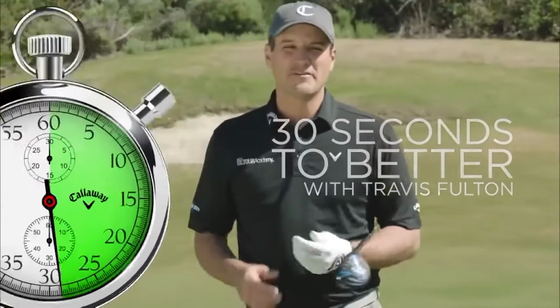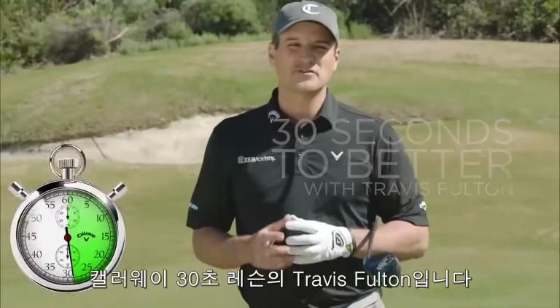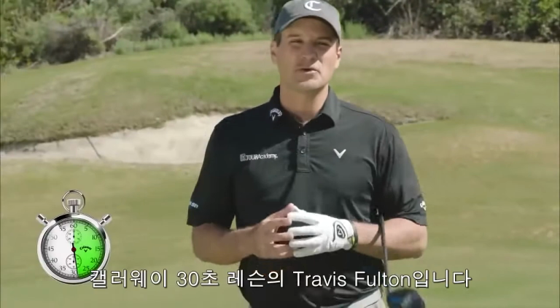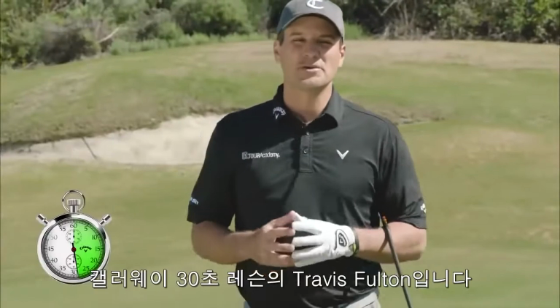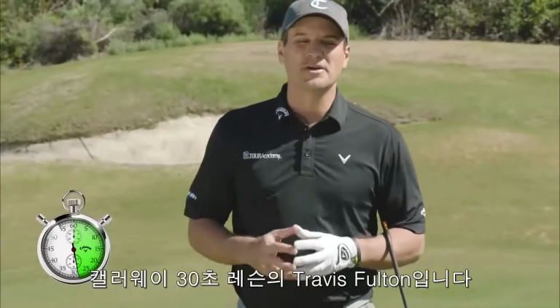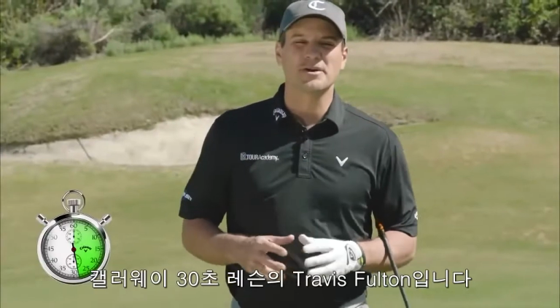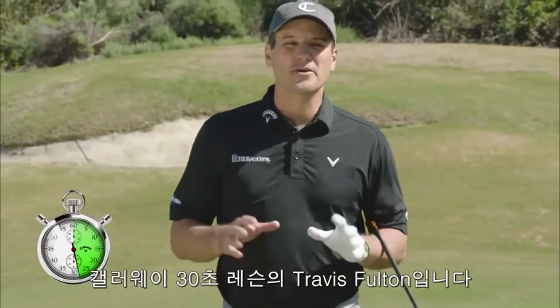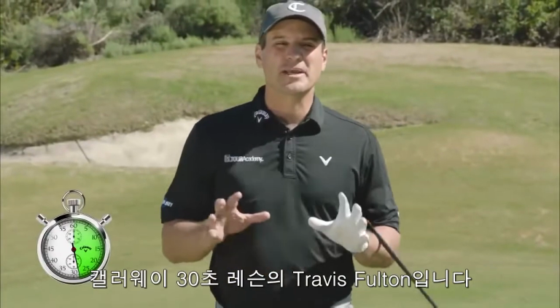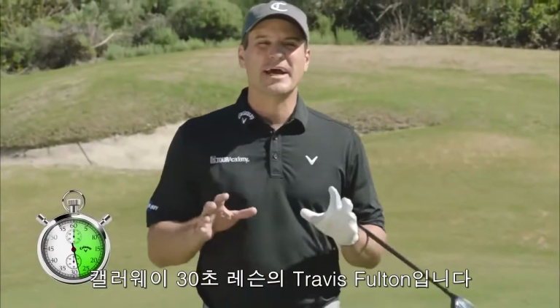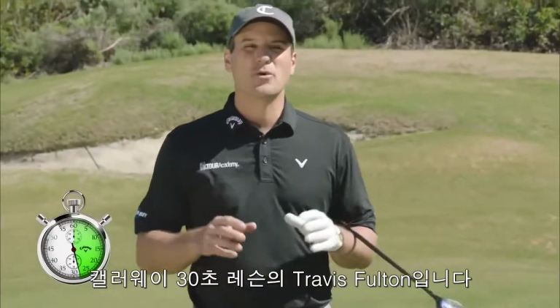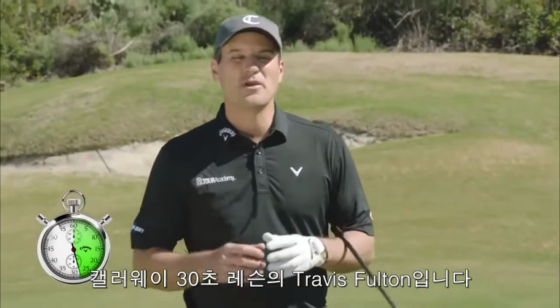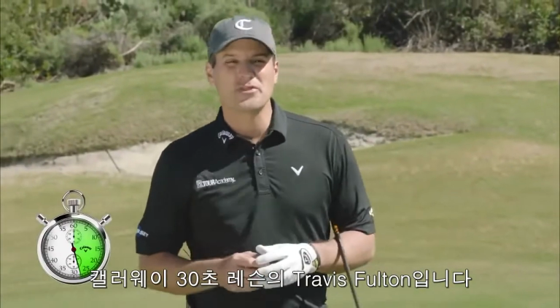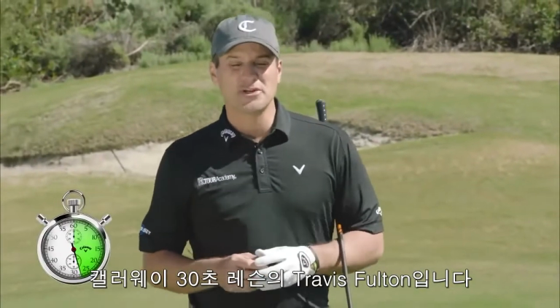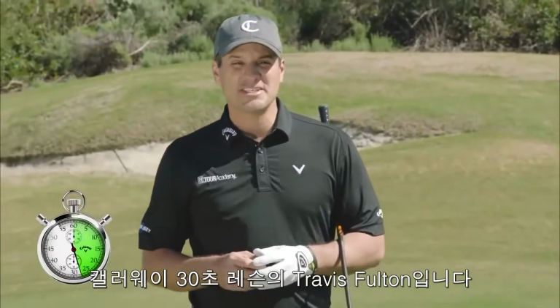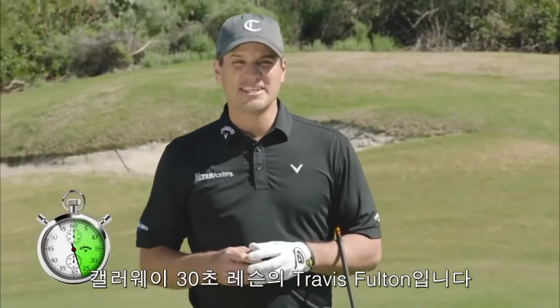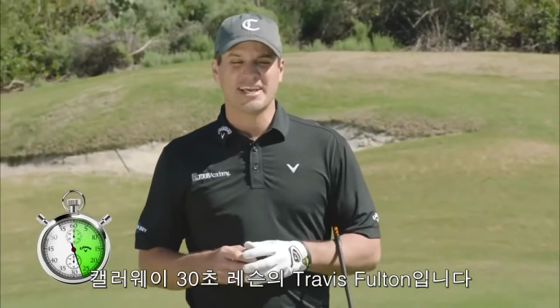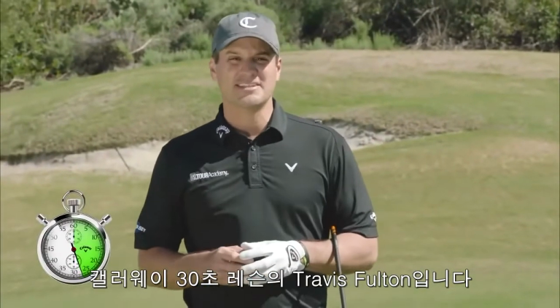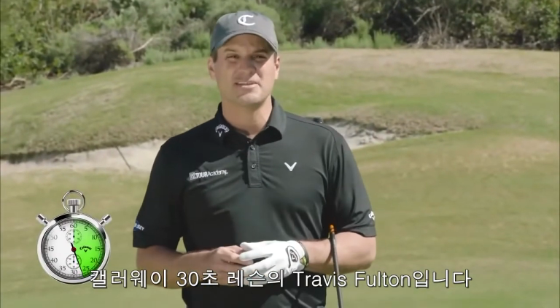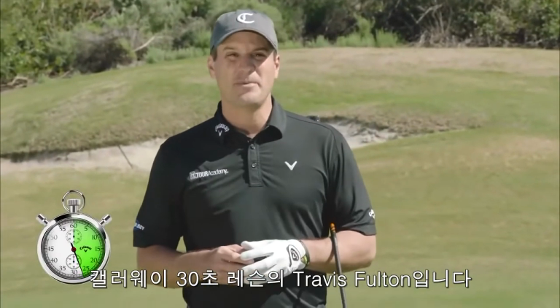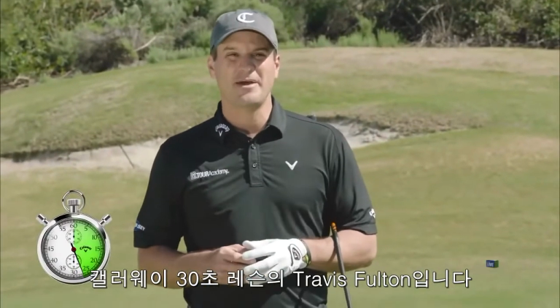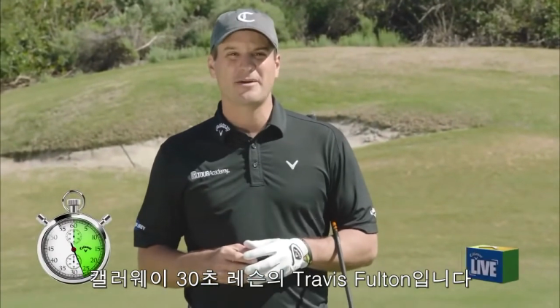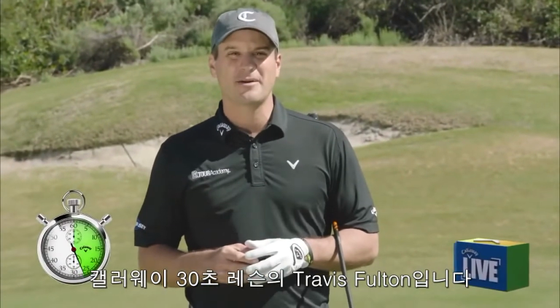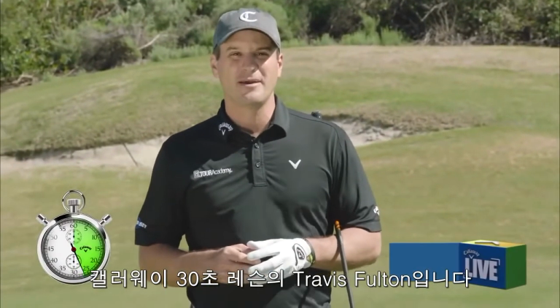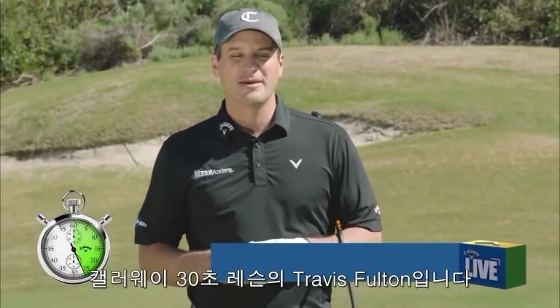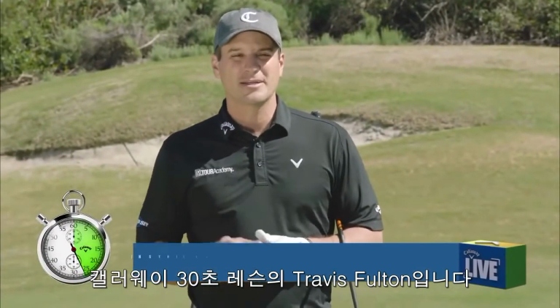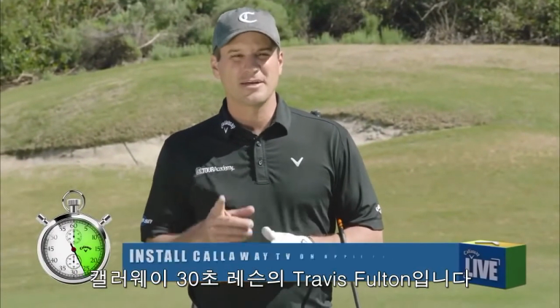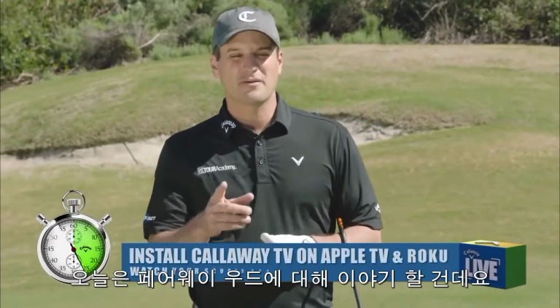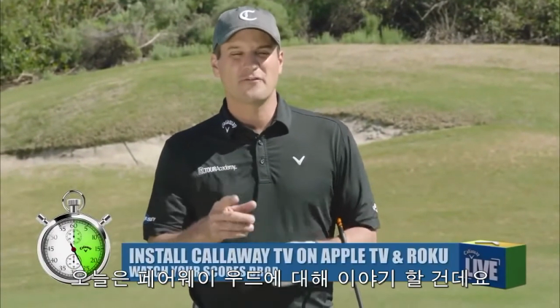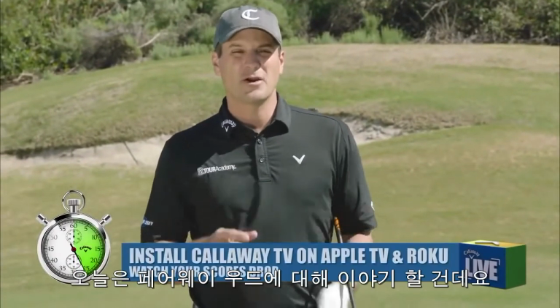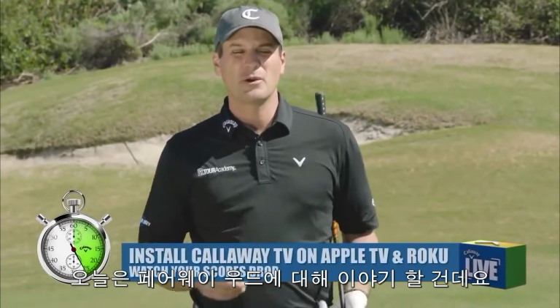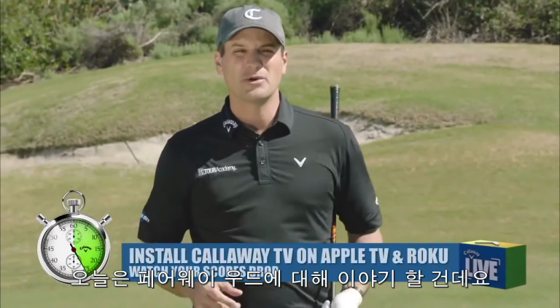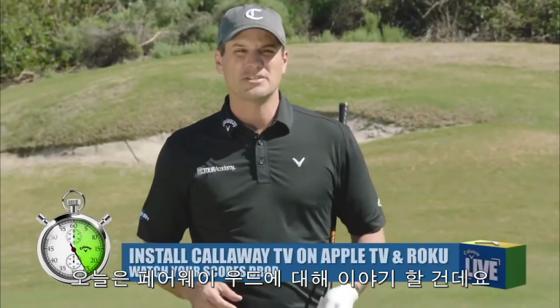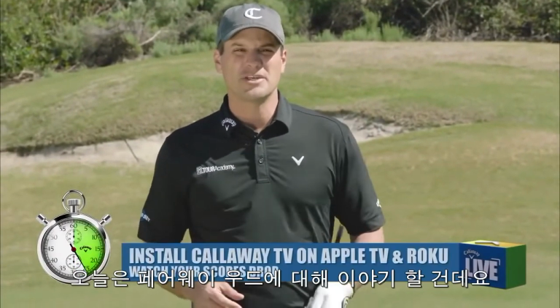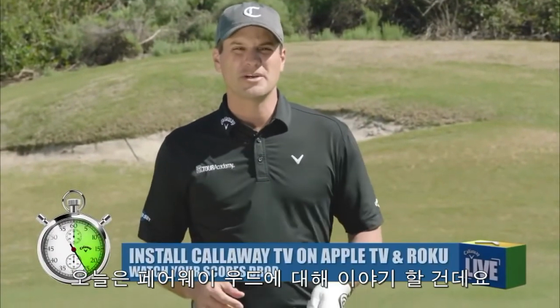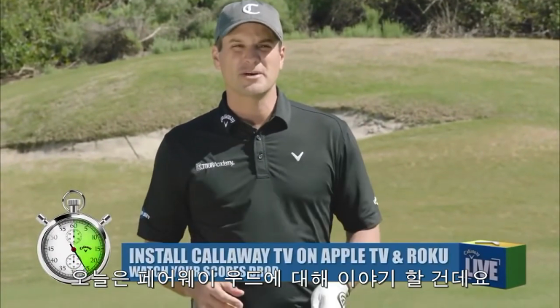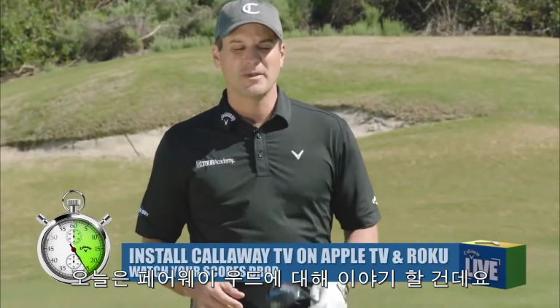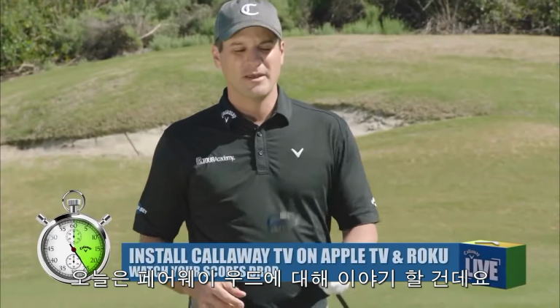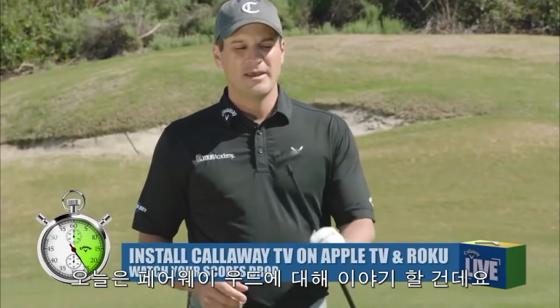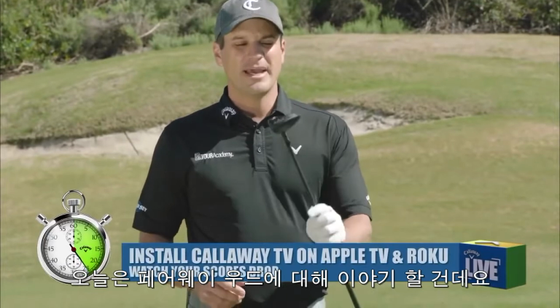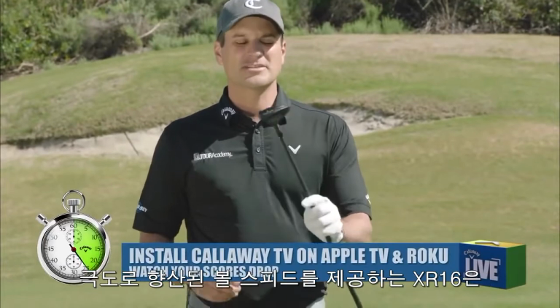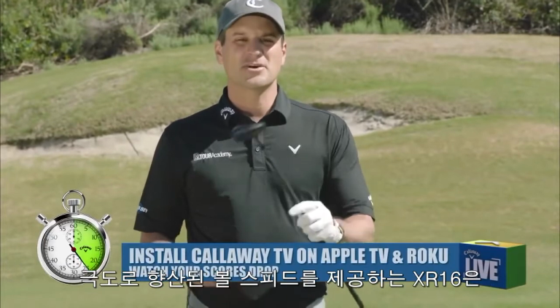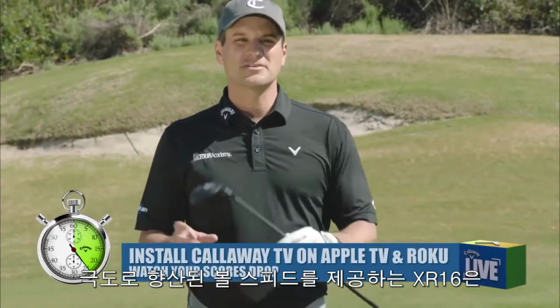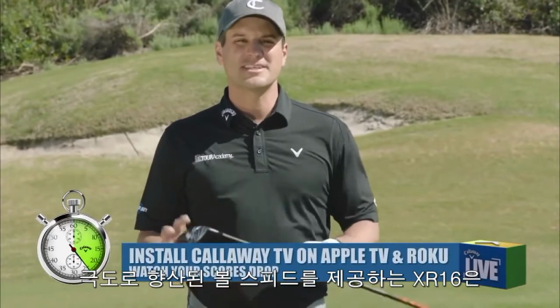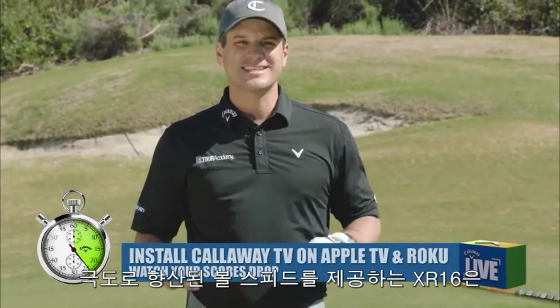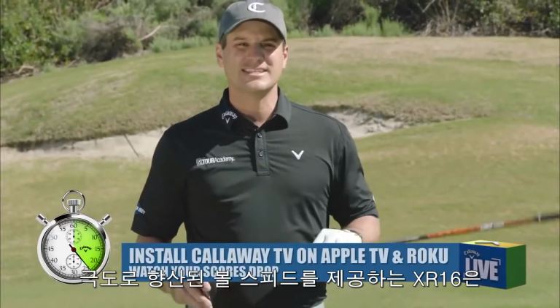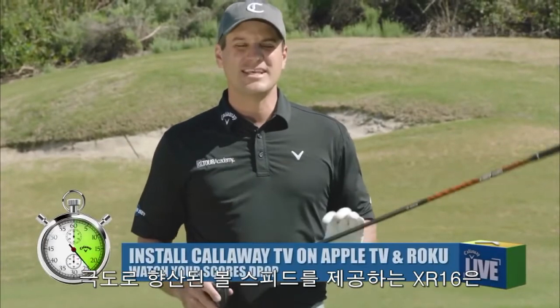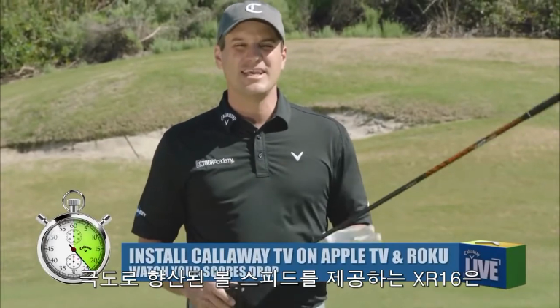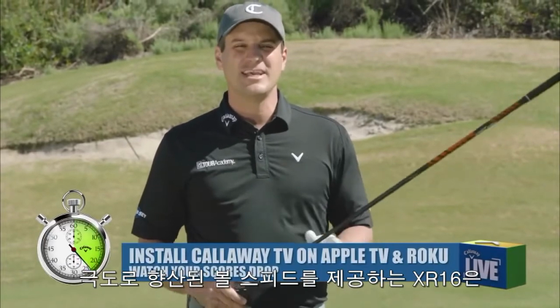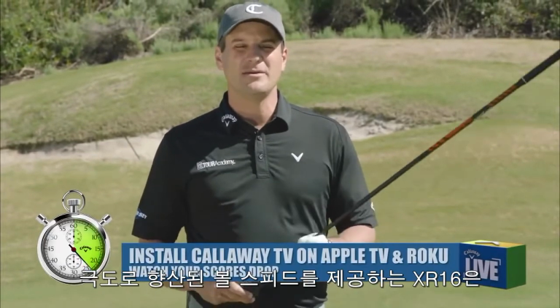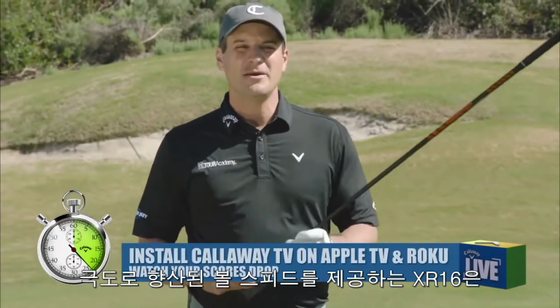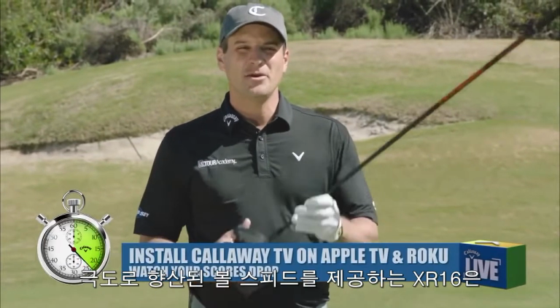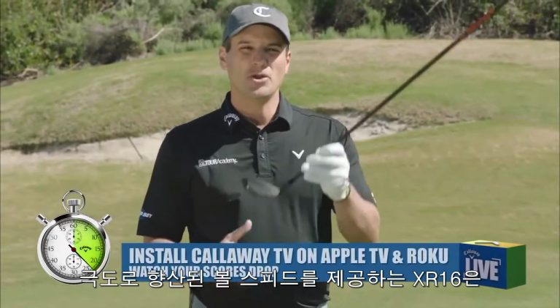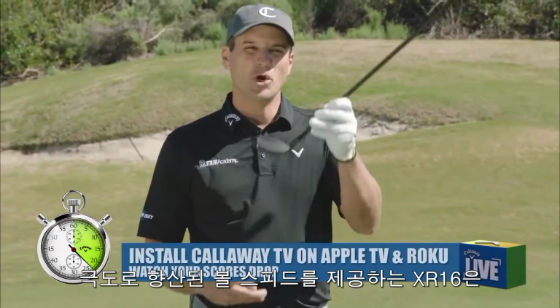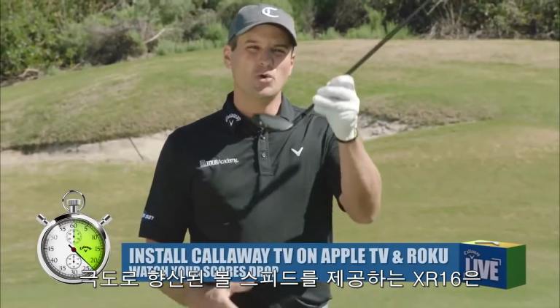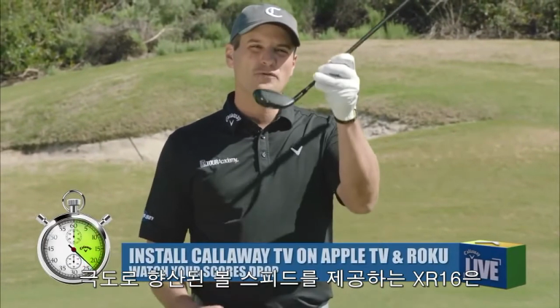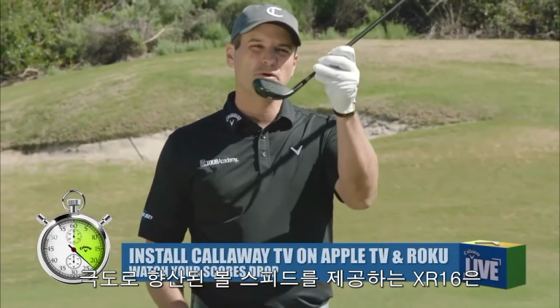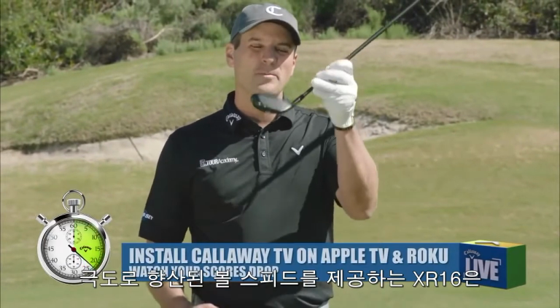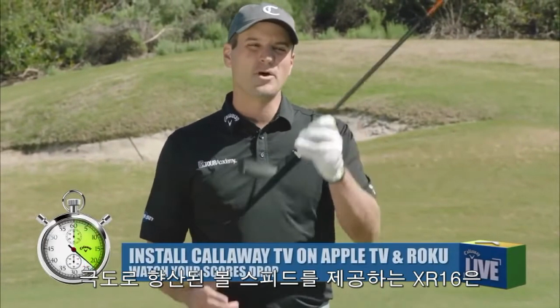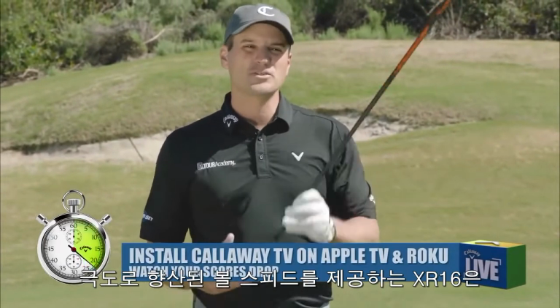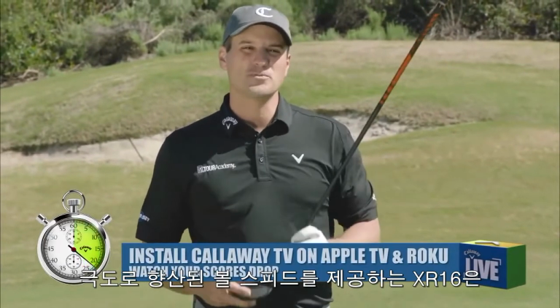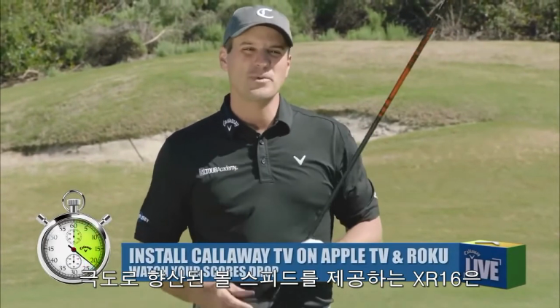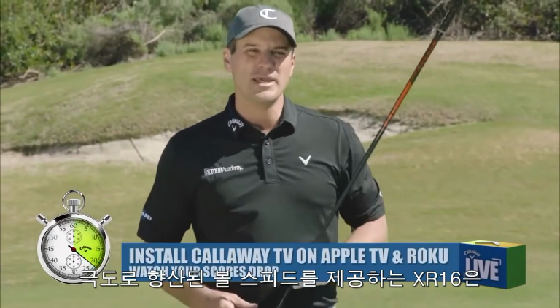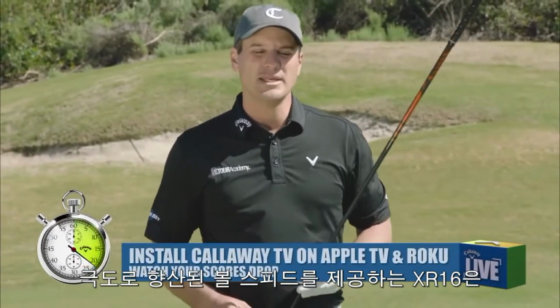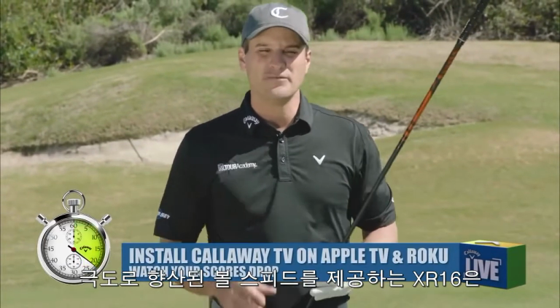Travis Fulton here. Another Callaway 30 seconds to better. Going to talk Fairway Woods here. XR16 — known for ball speed.